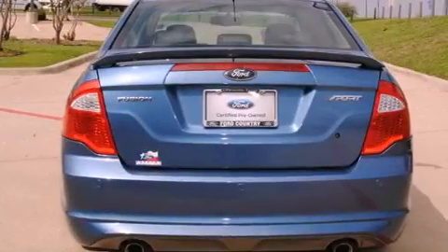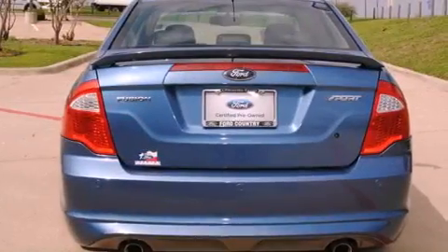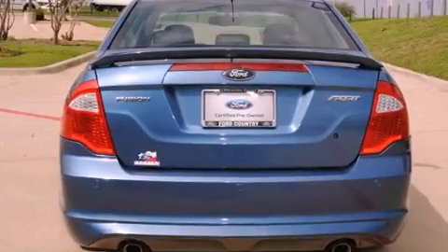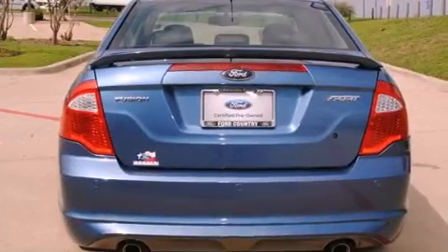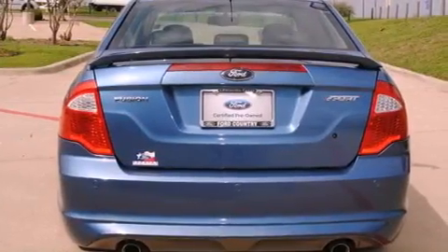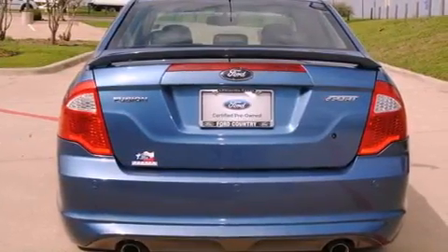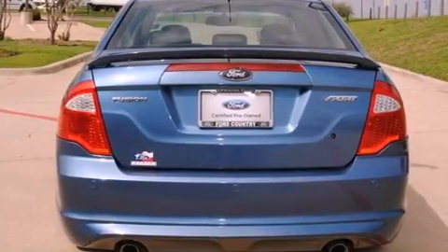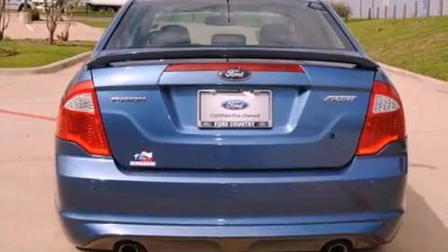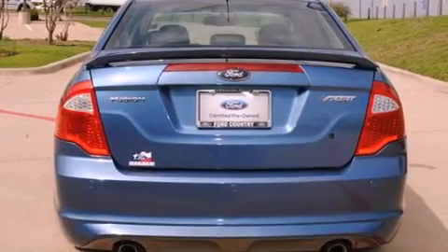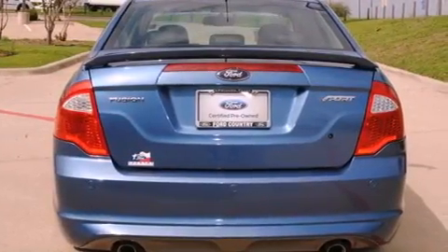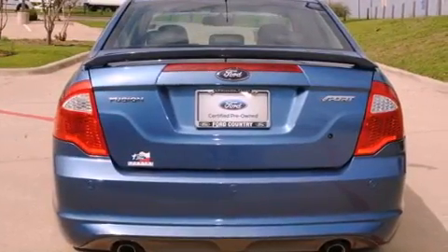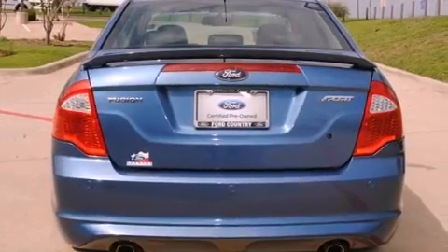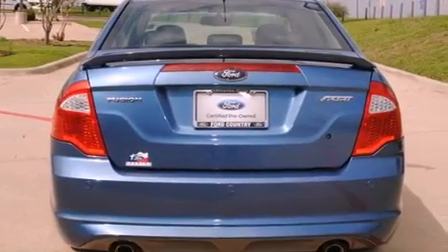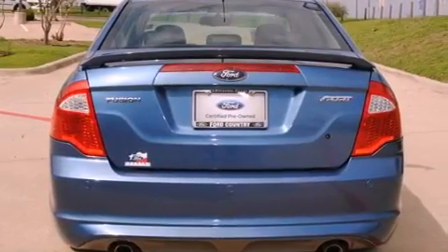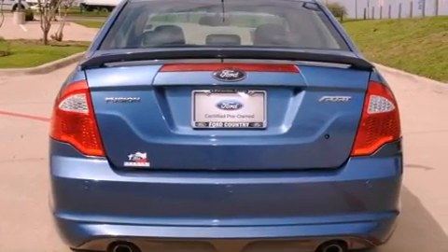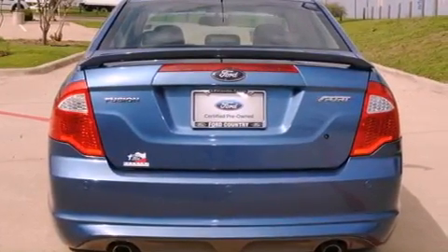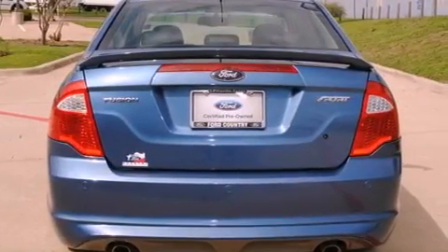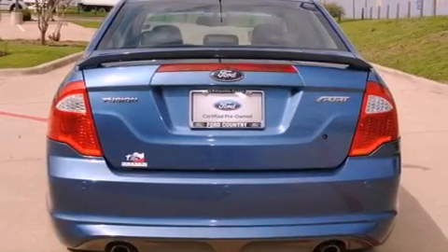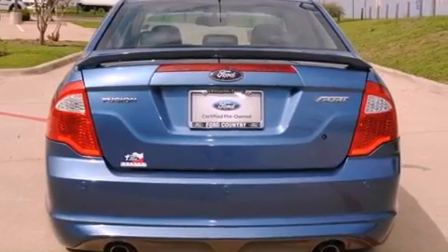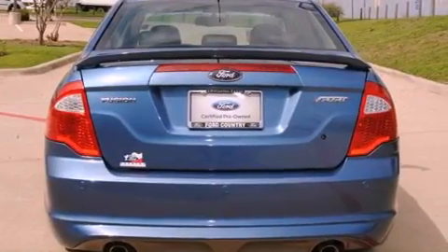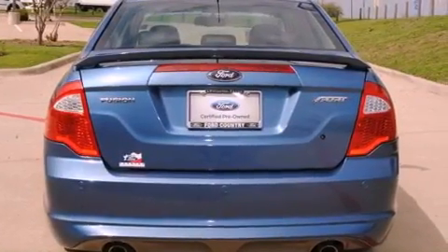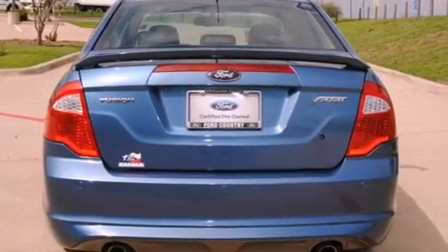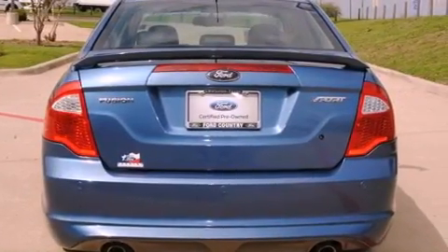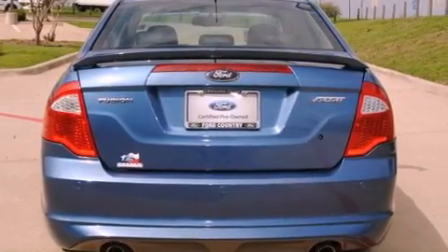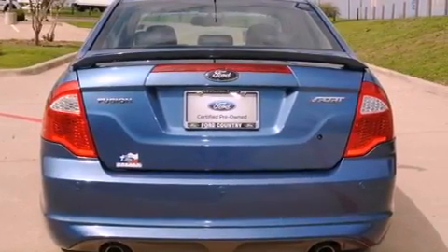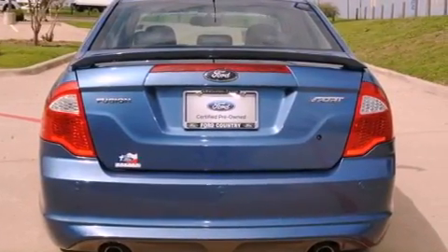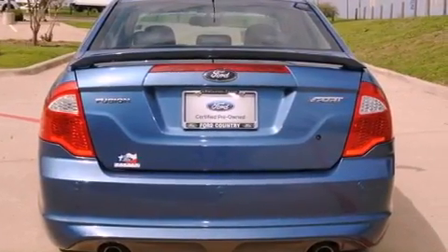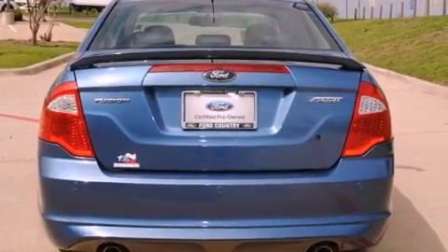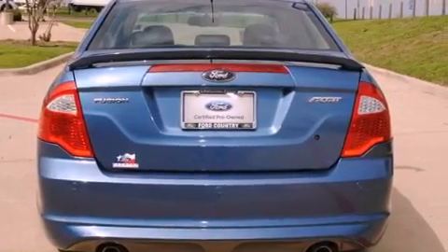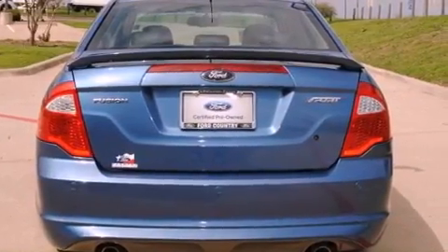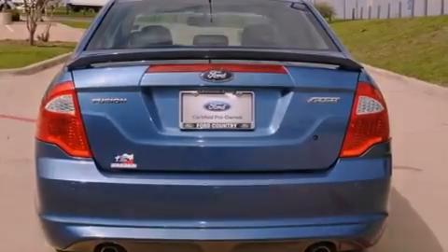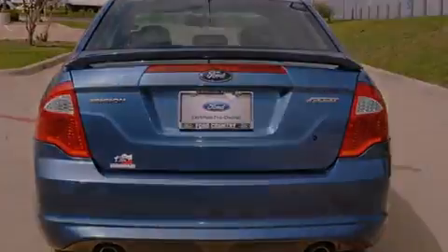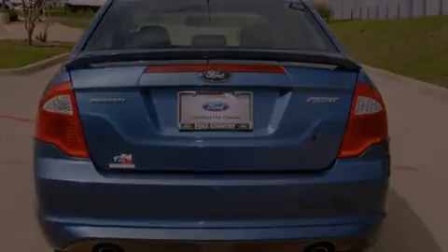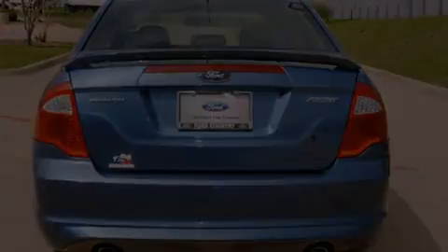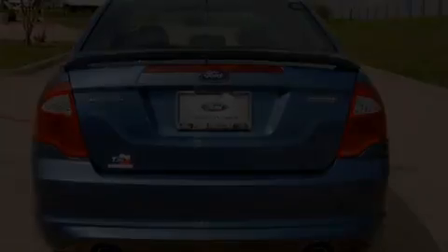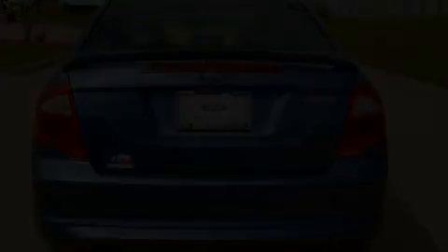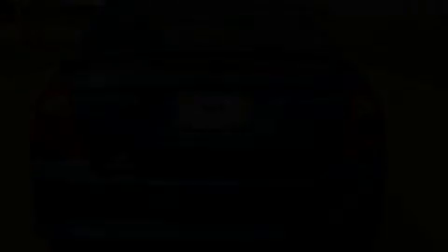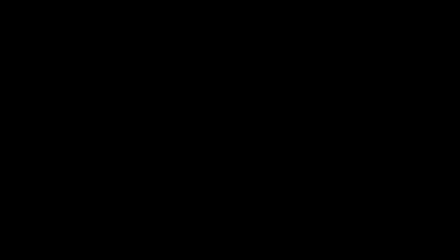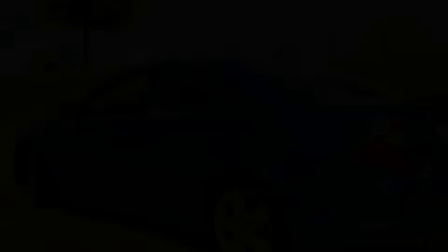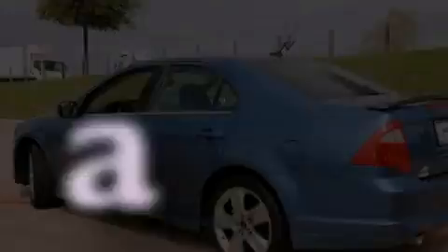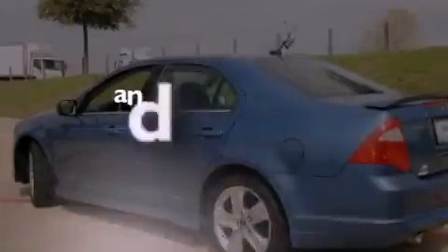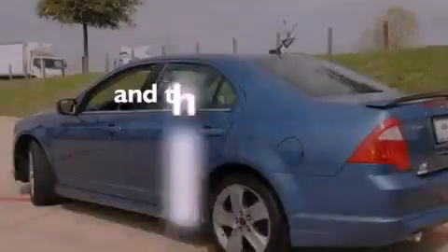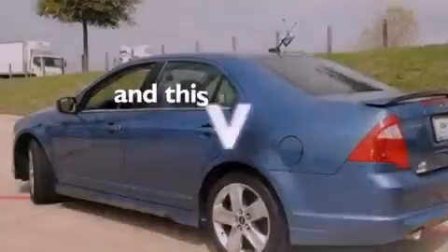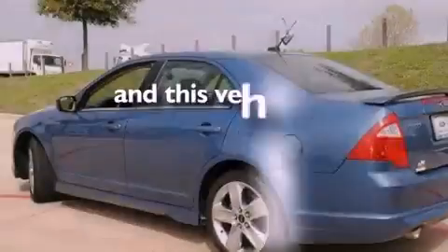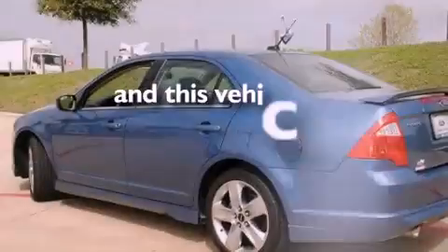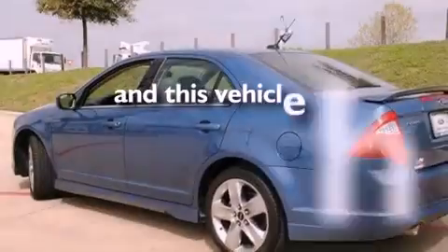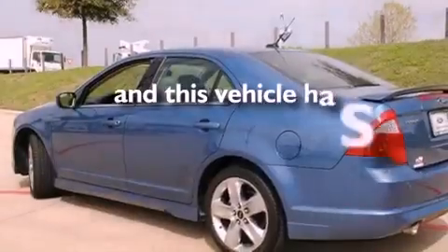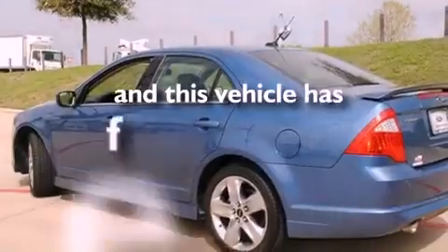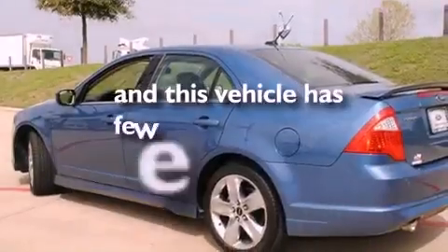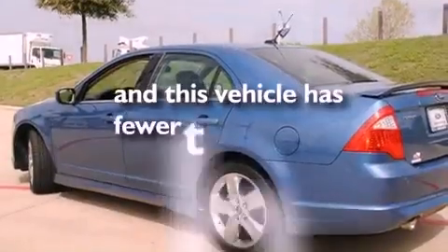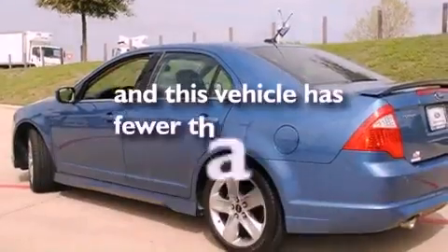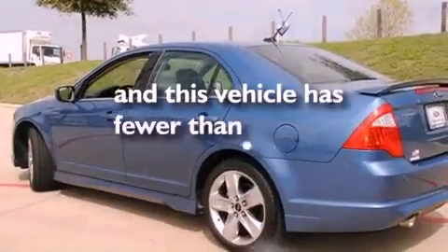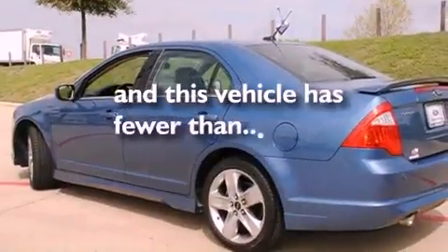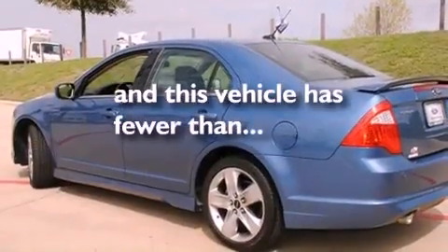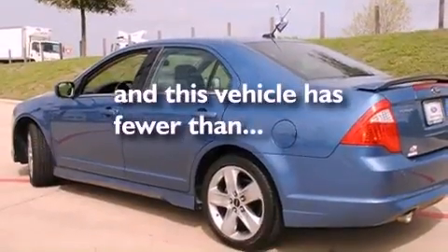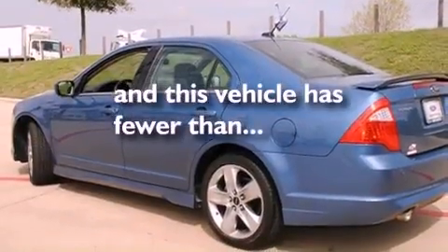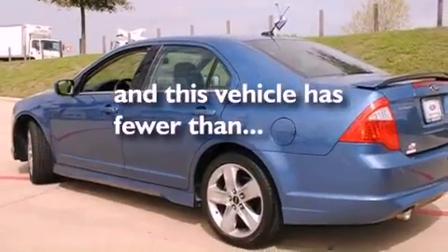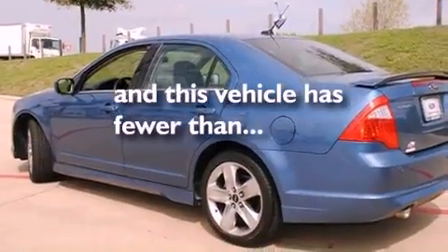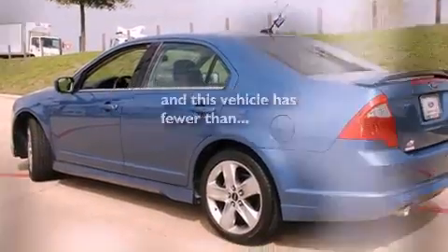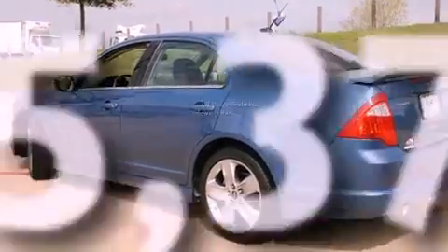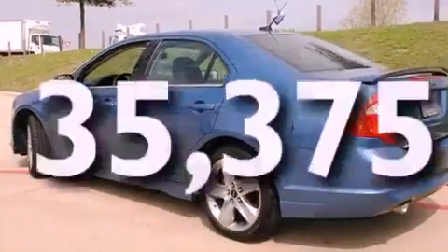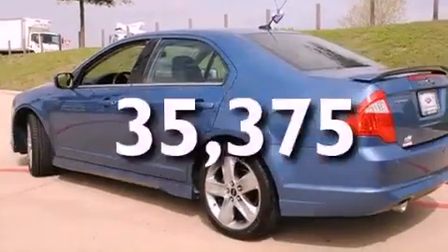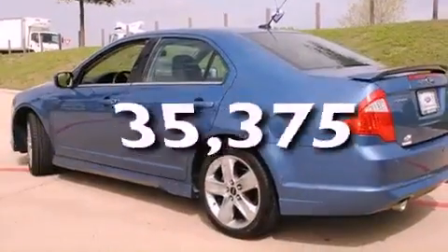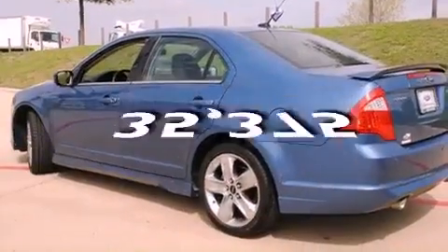Fog lamps, a traction control system, a power driver's seat, and this vehicle has fewer than 36,000 miles on the odometer.